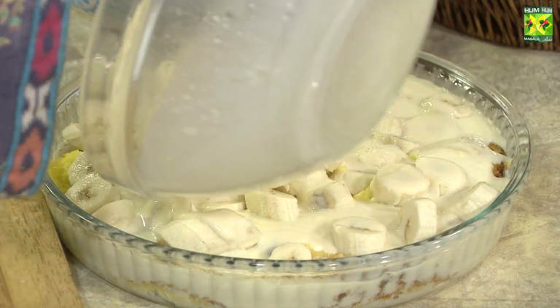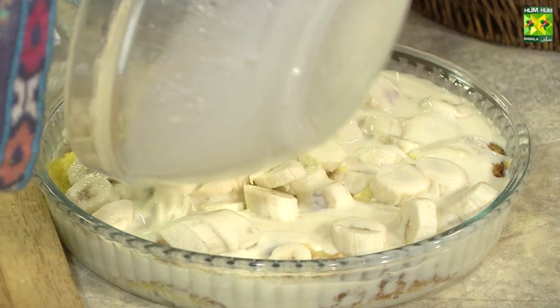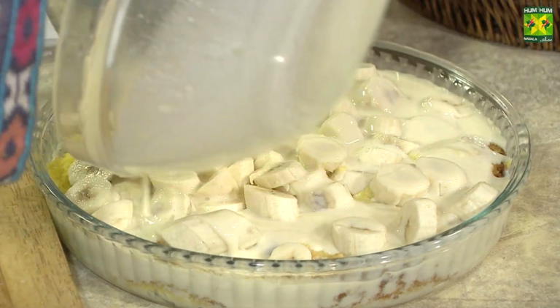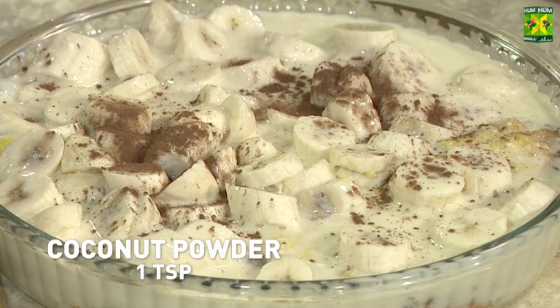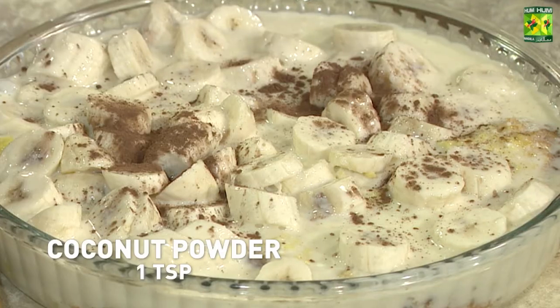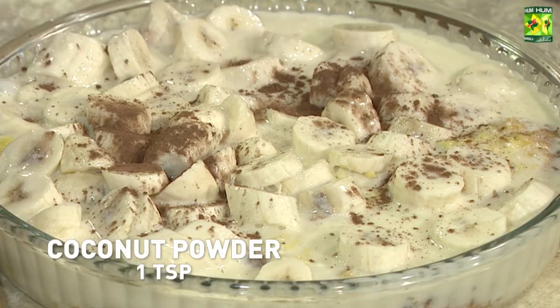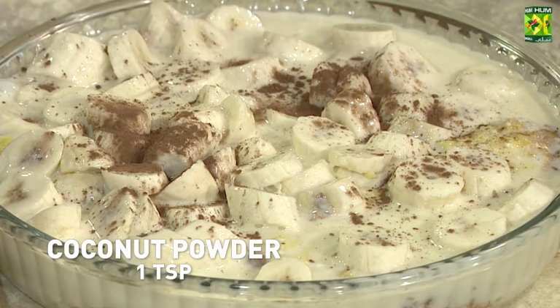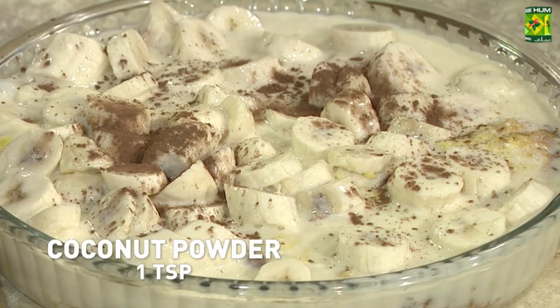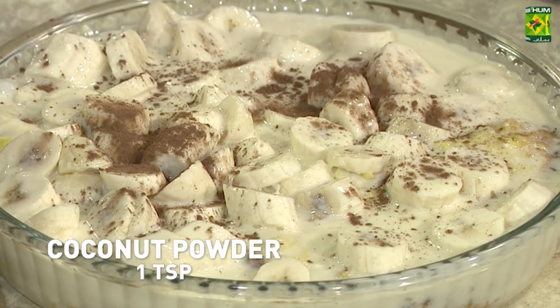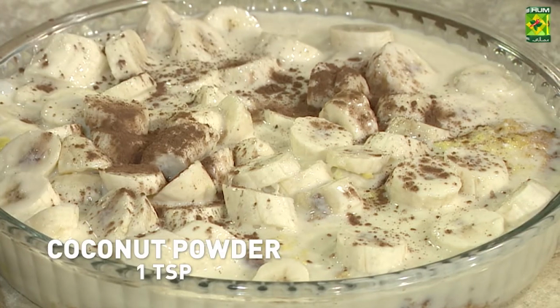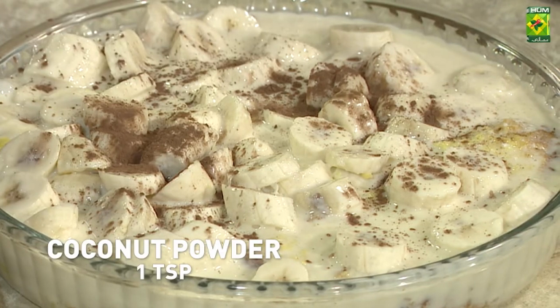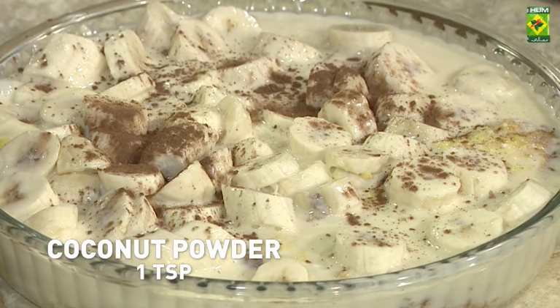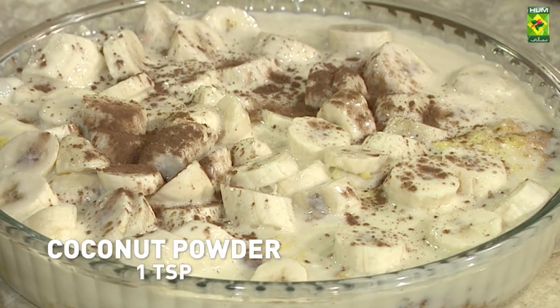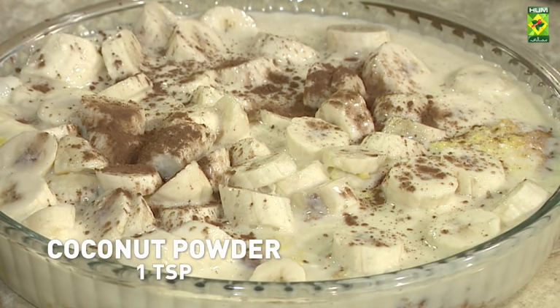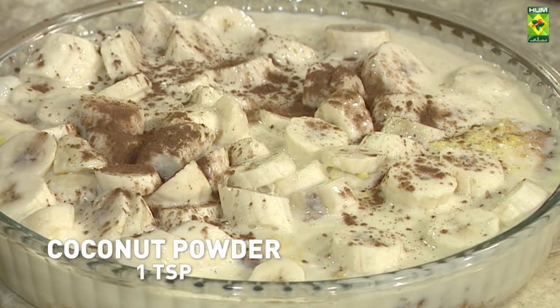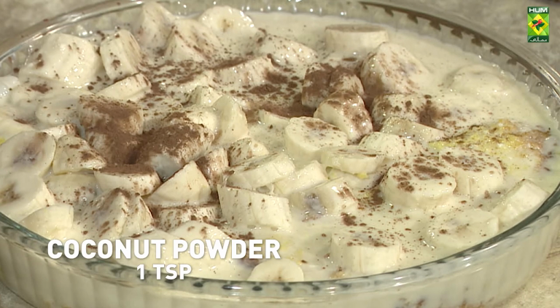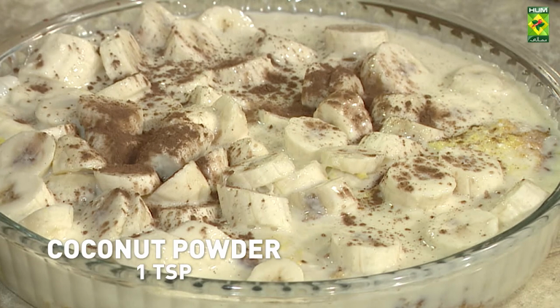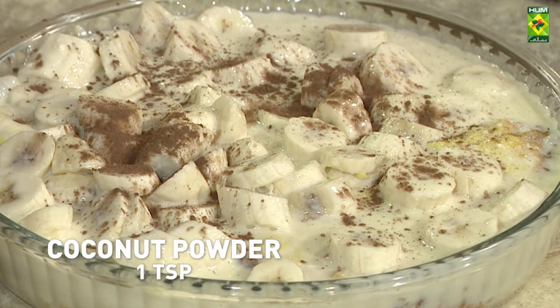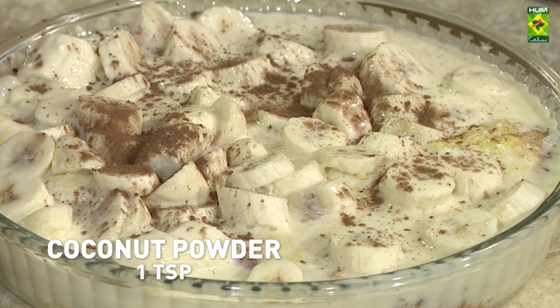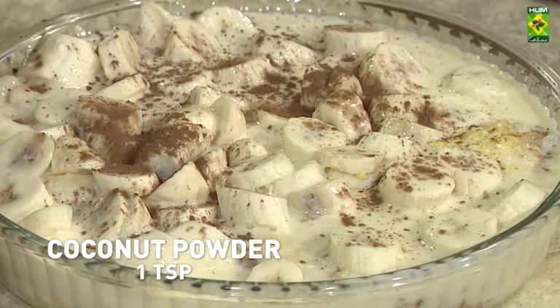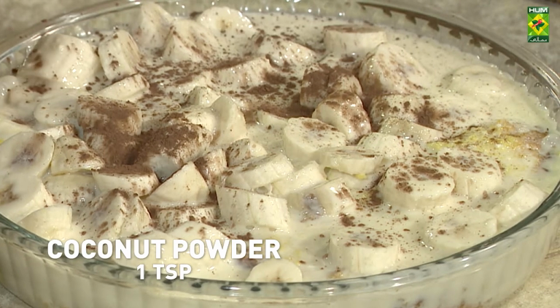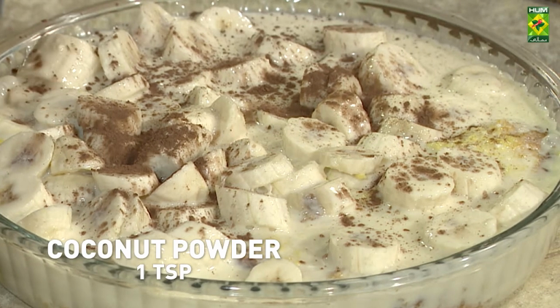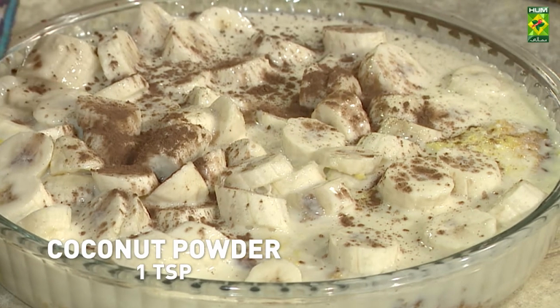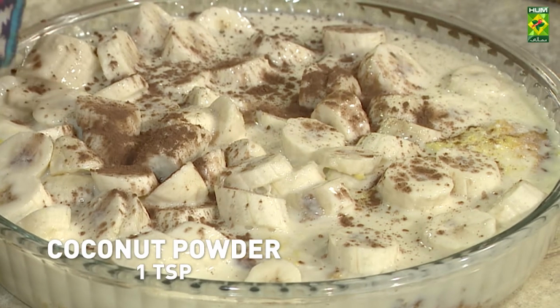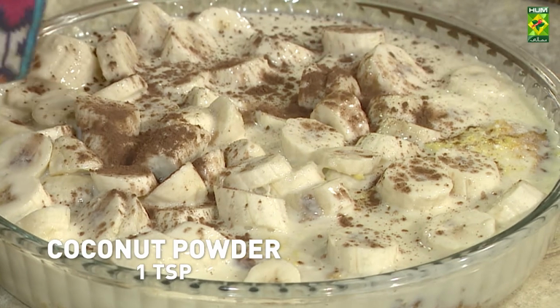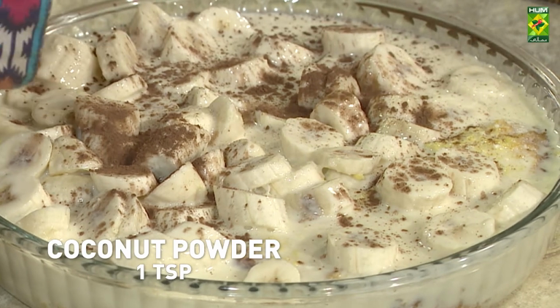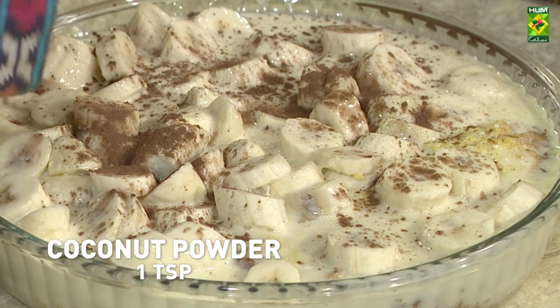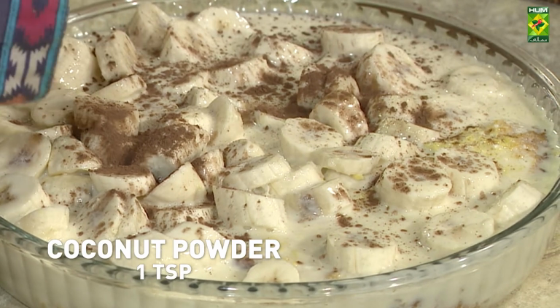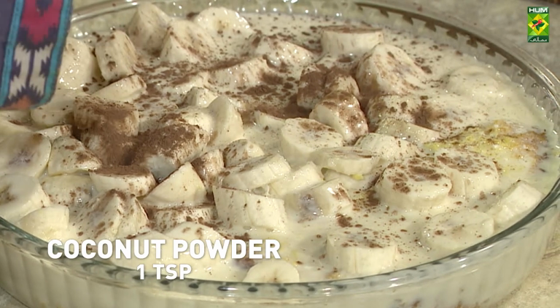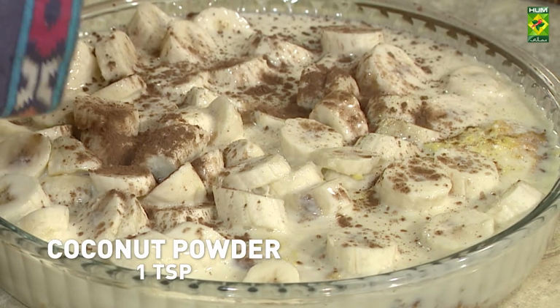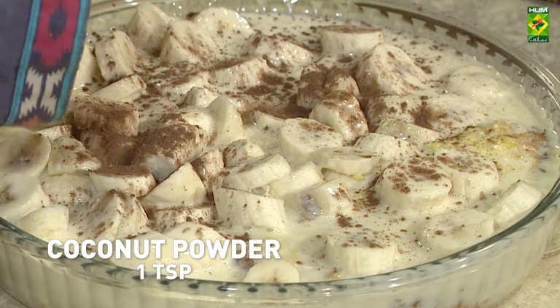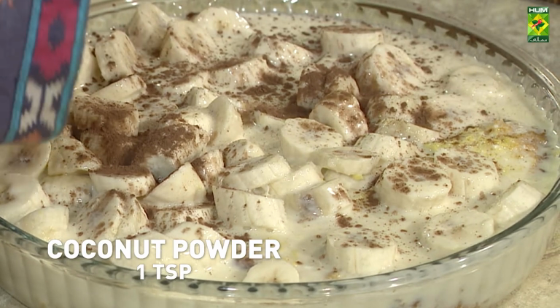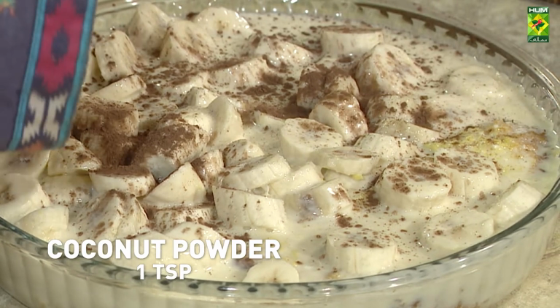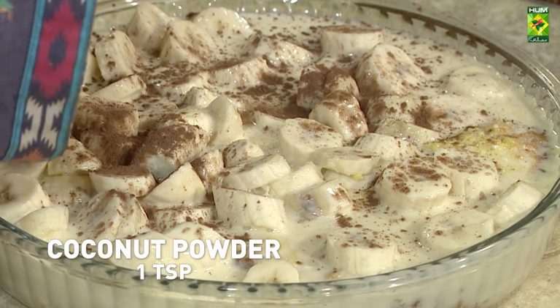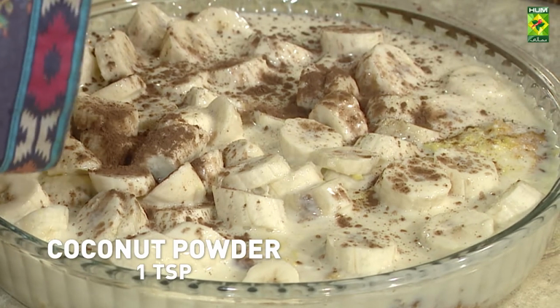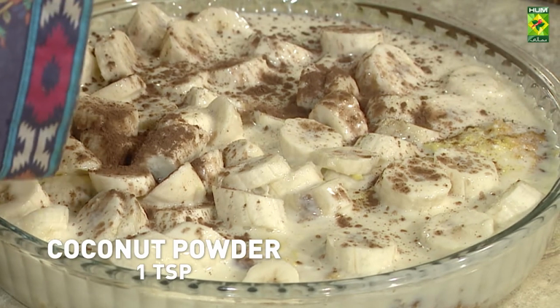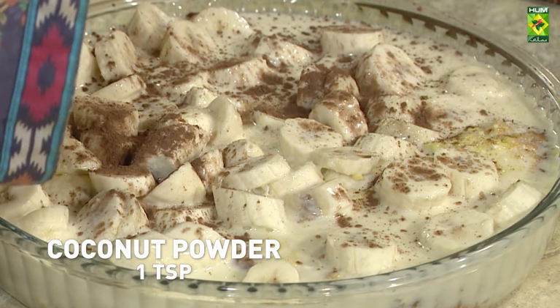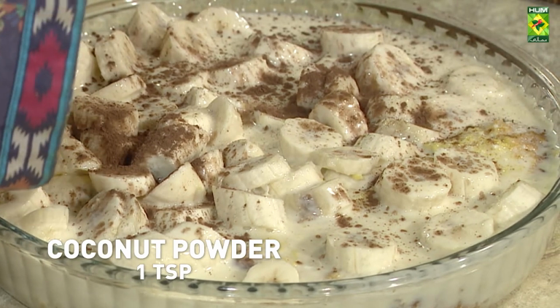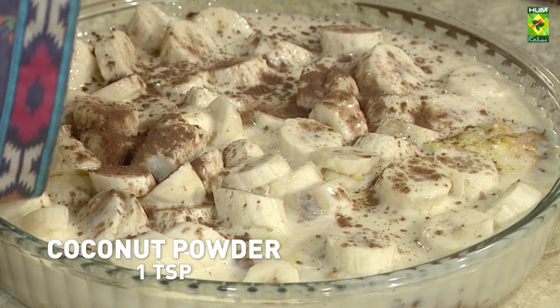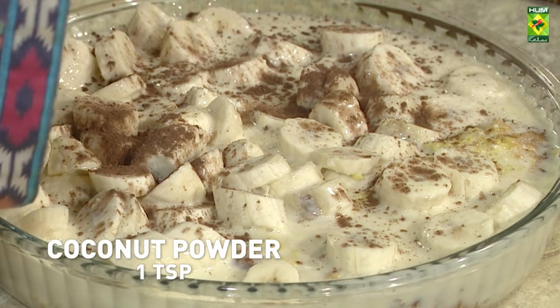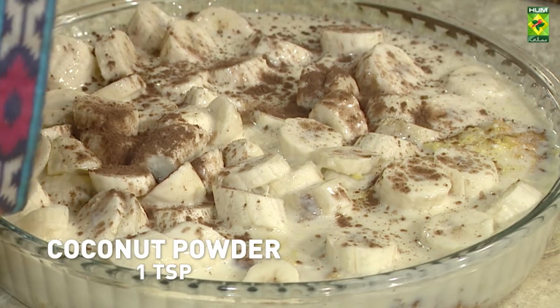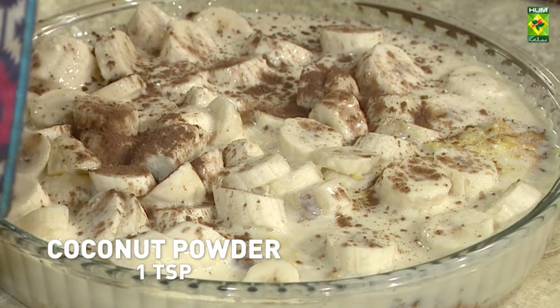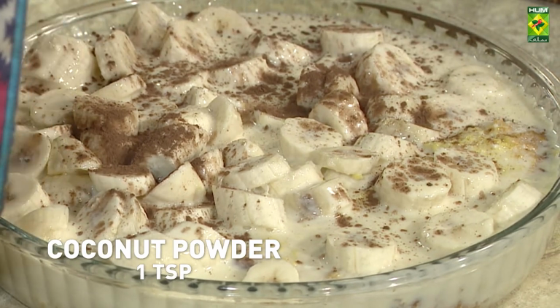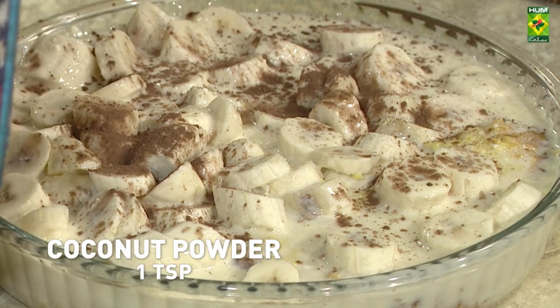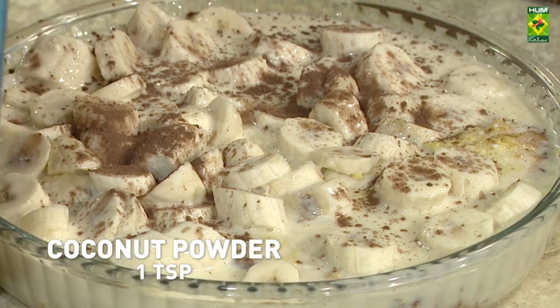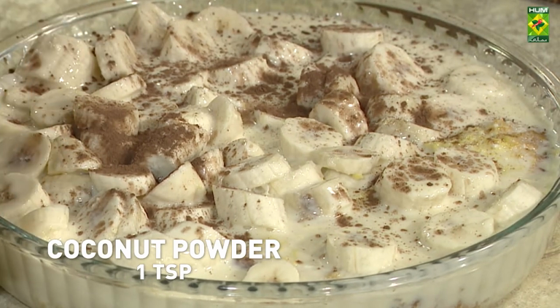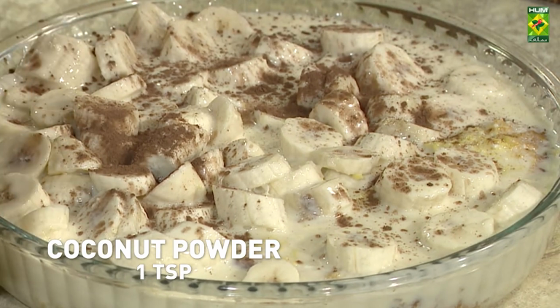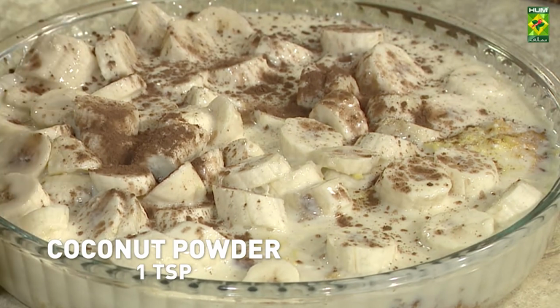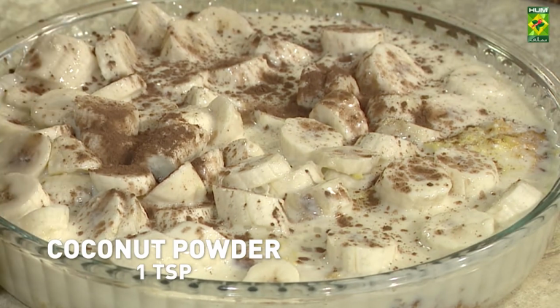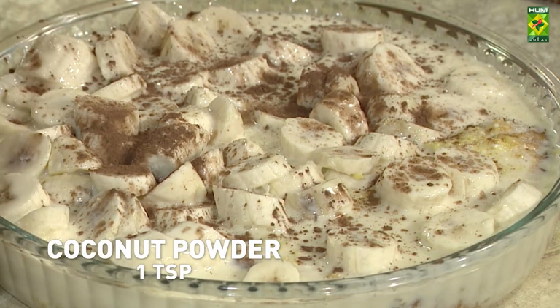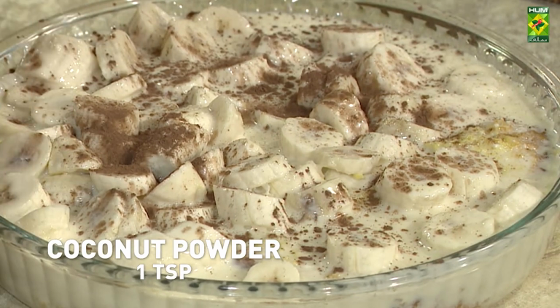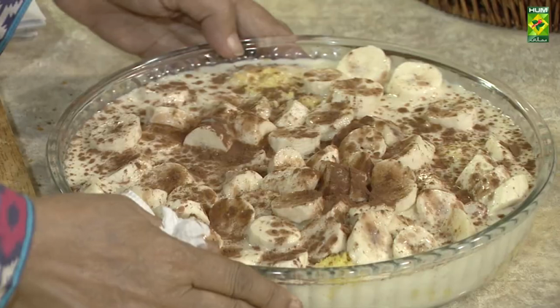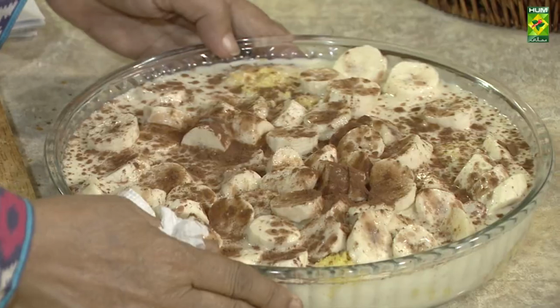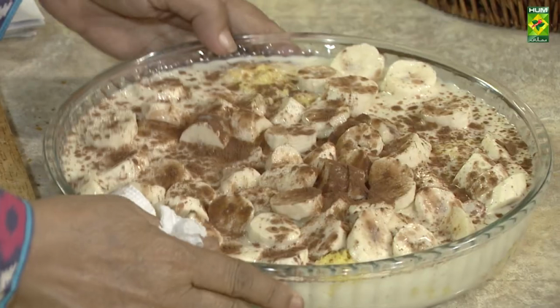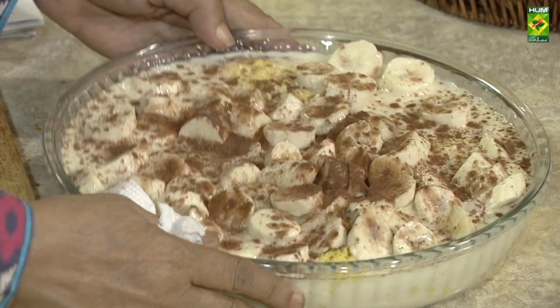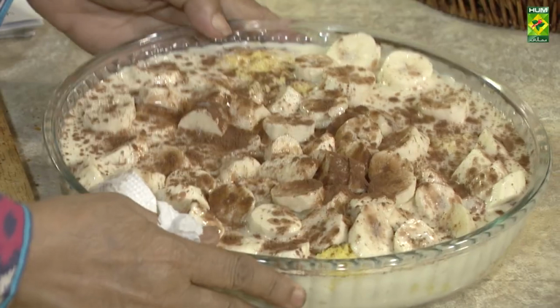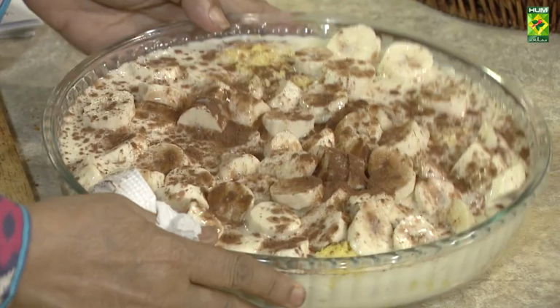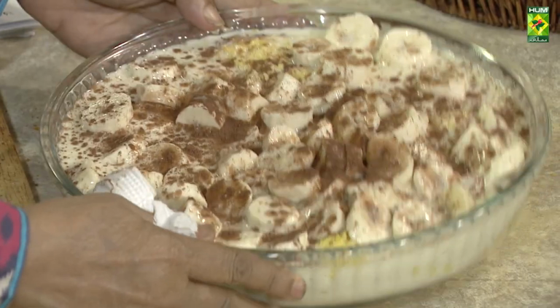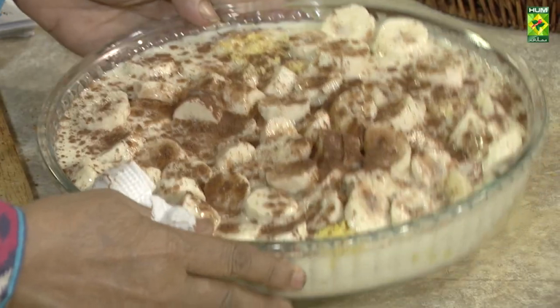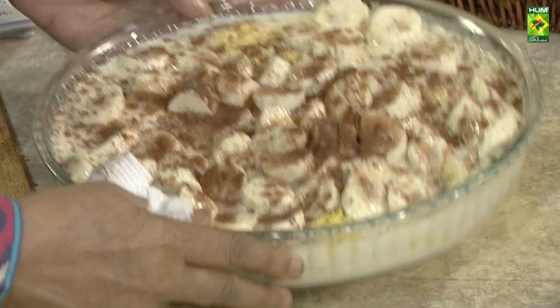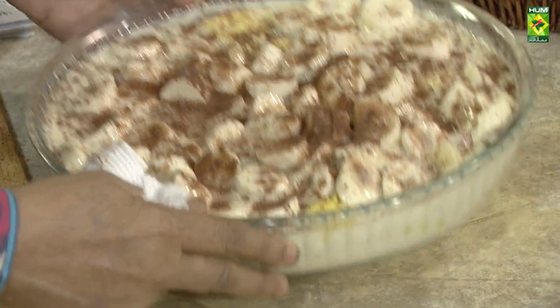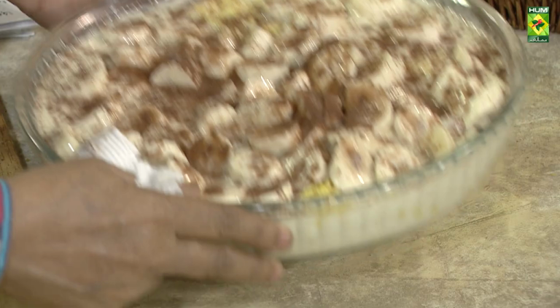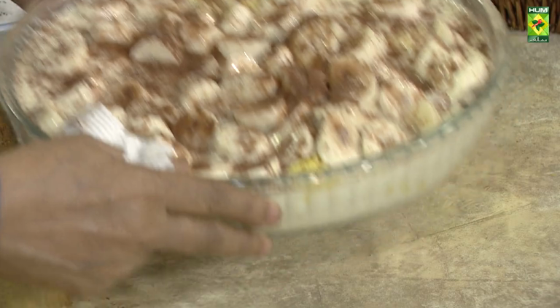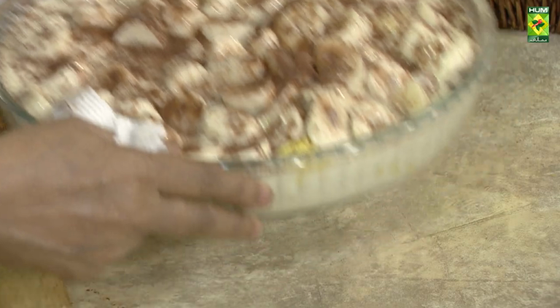Cocoa powder — we will sprinkle this in the bowl. We will put it in the freezer.